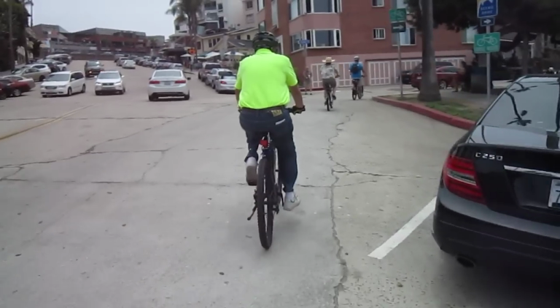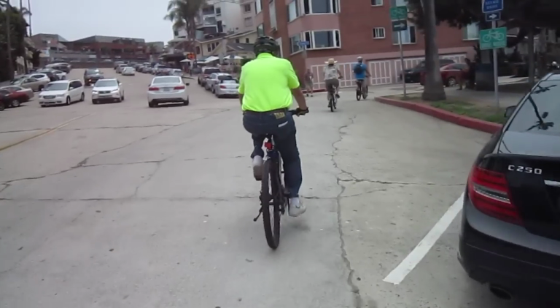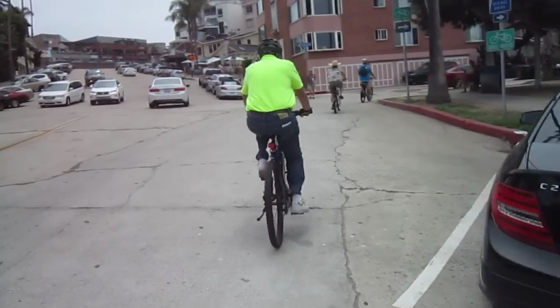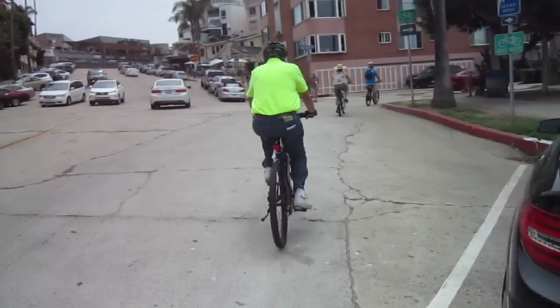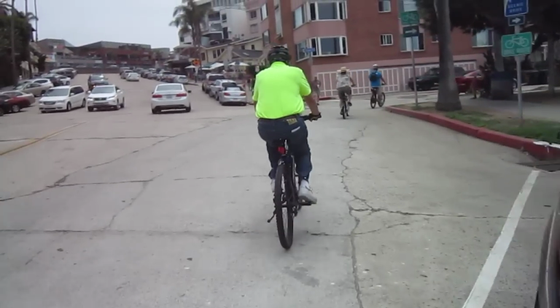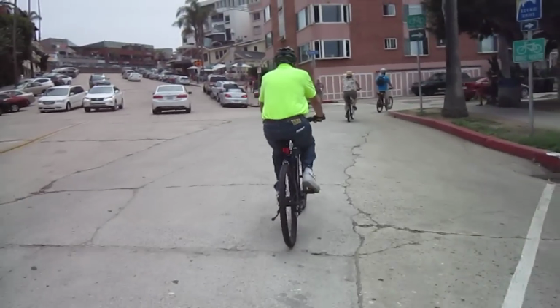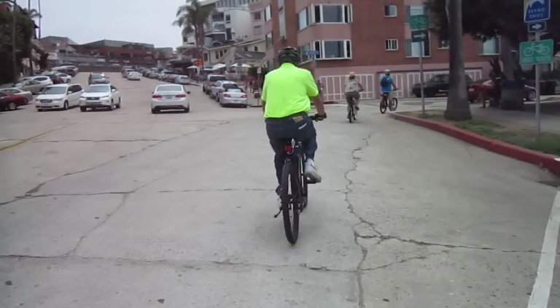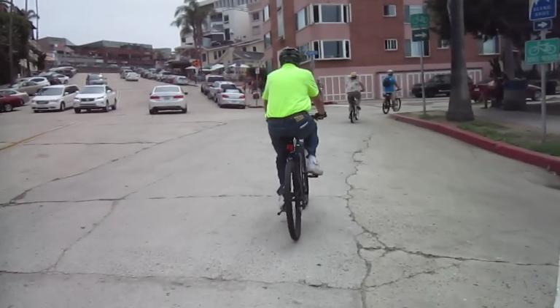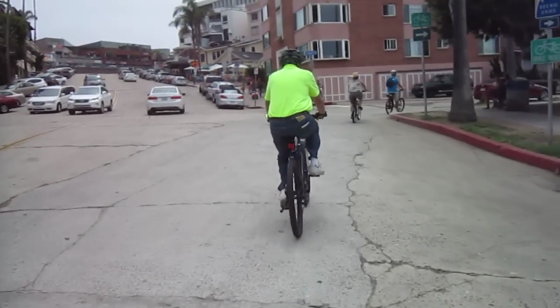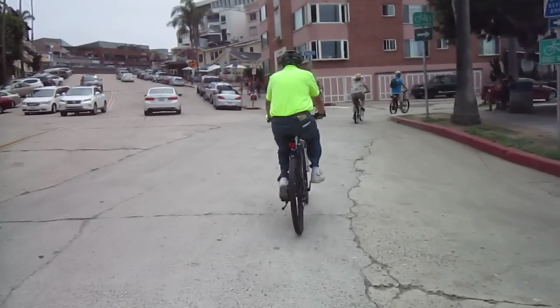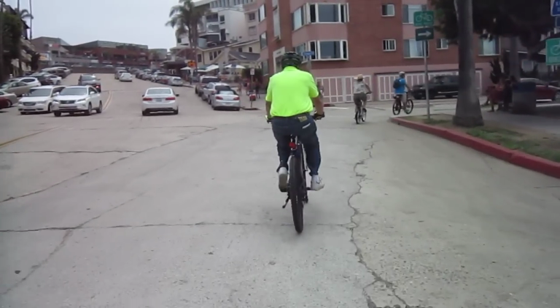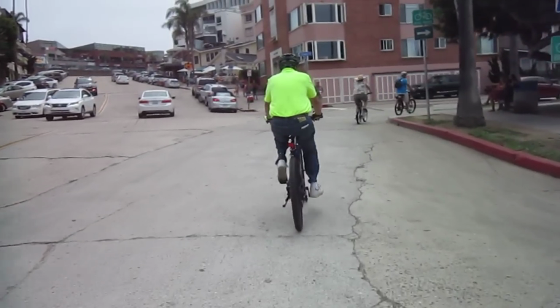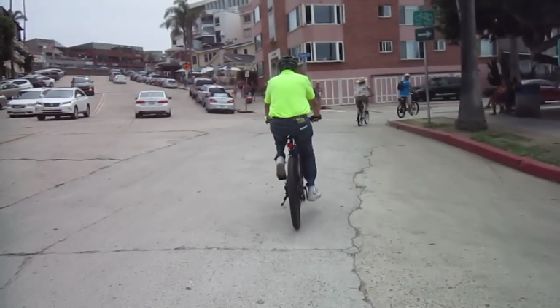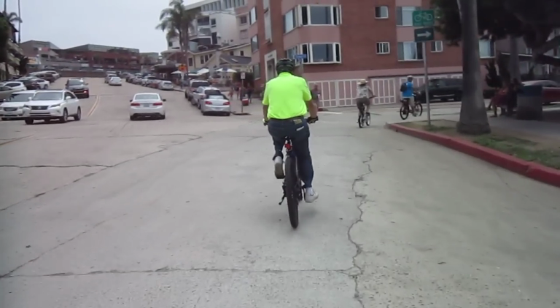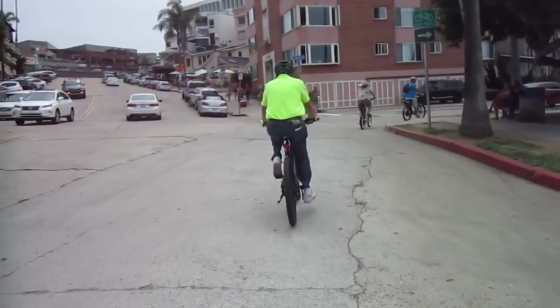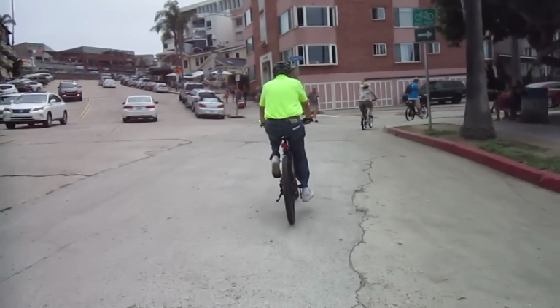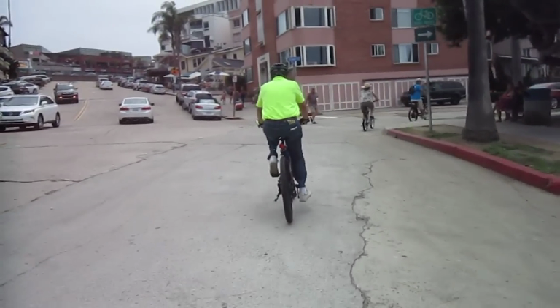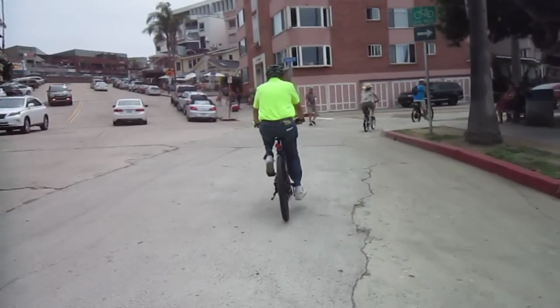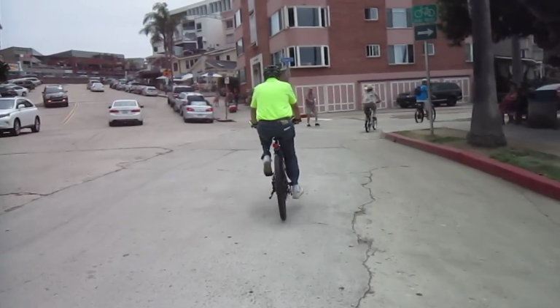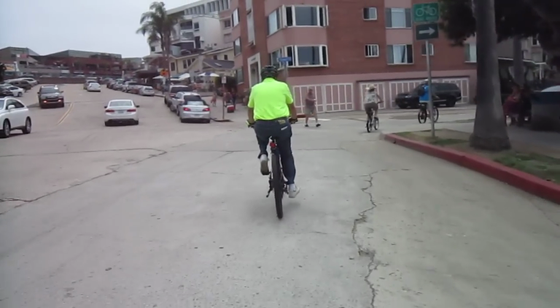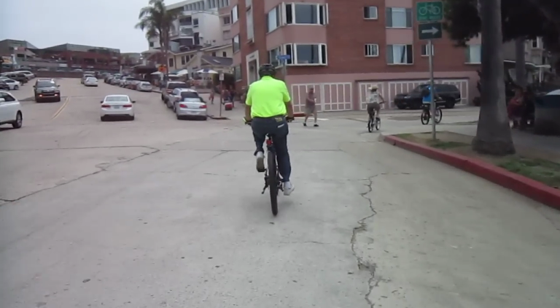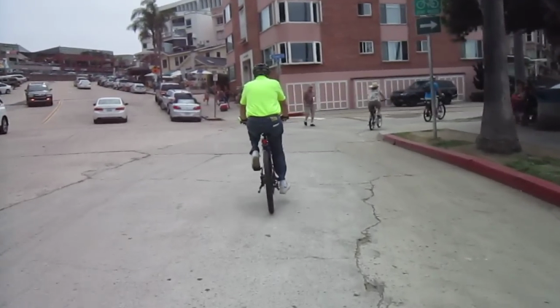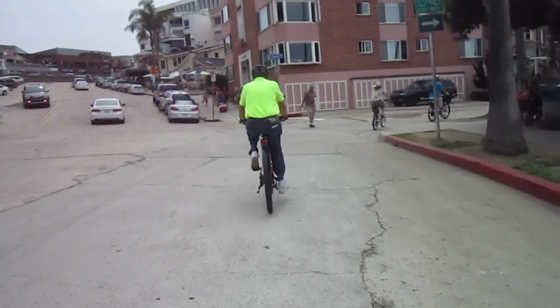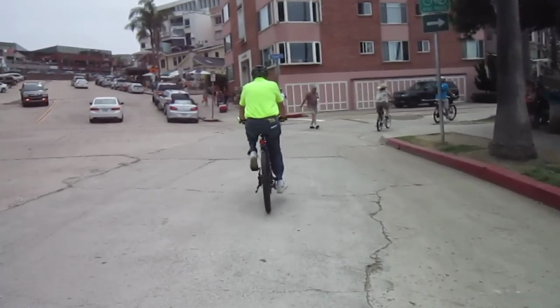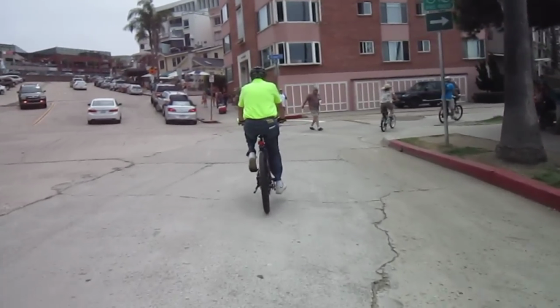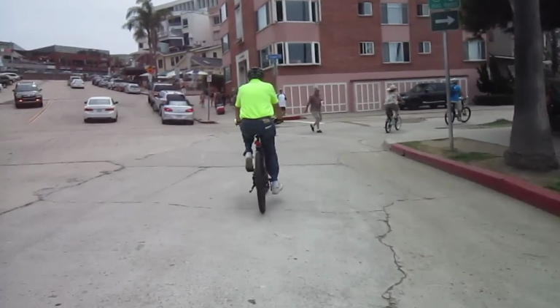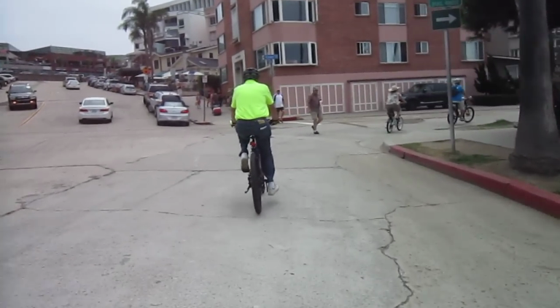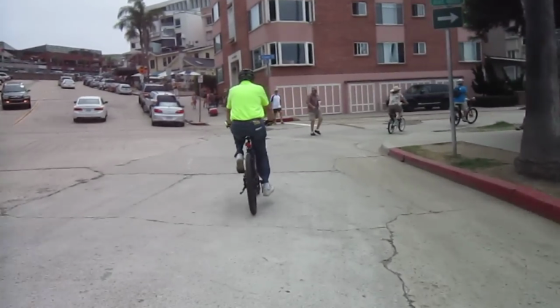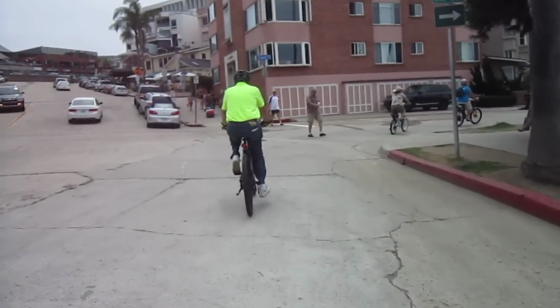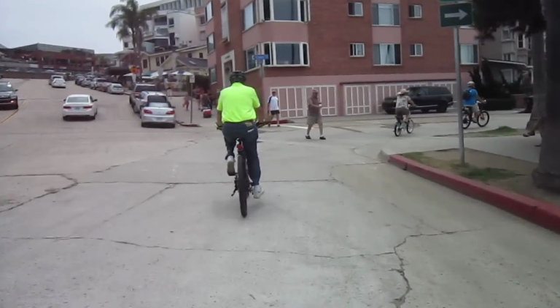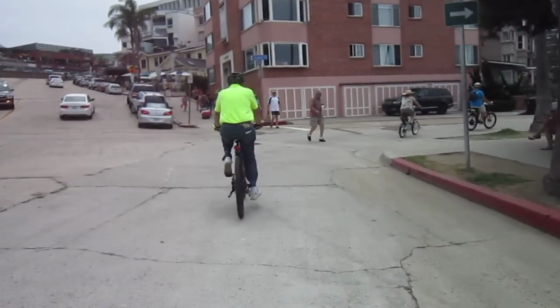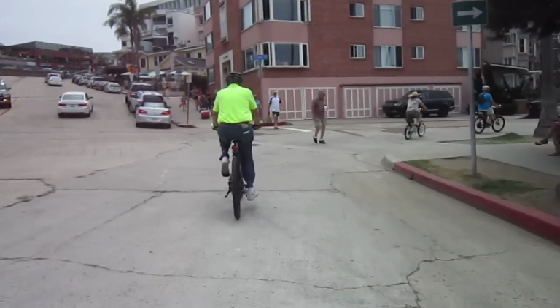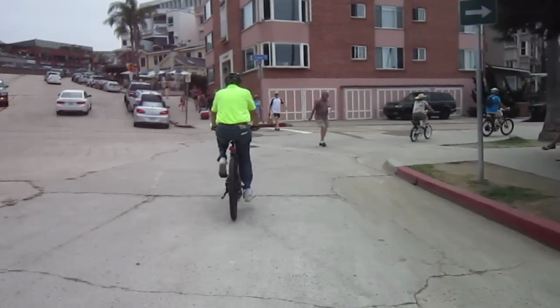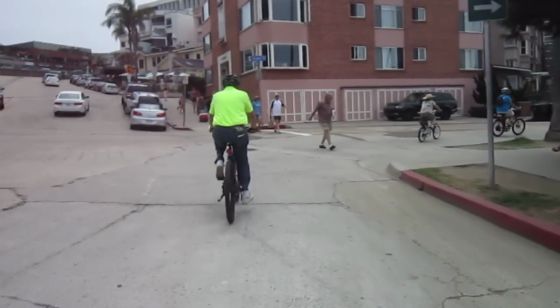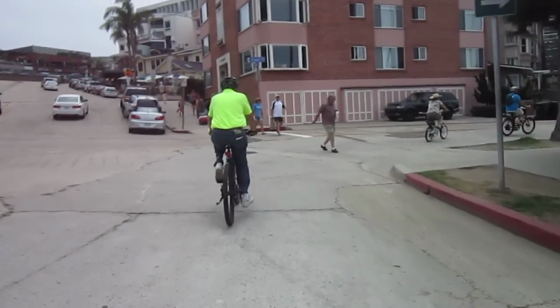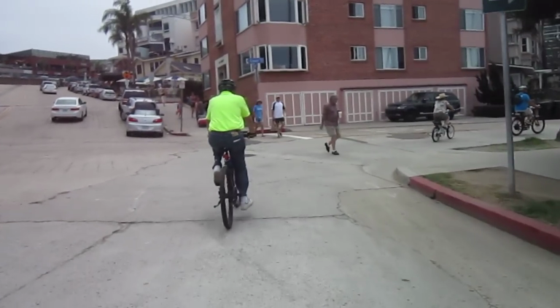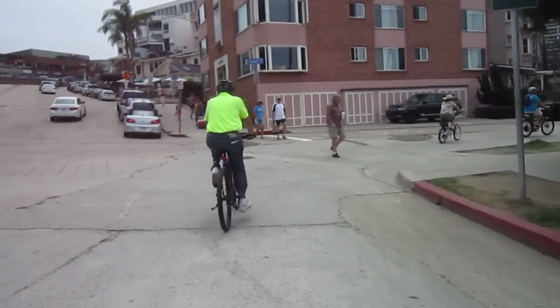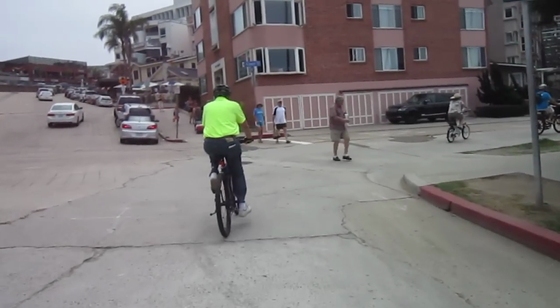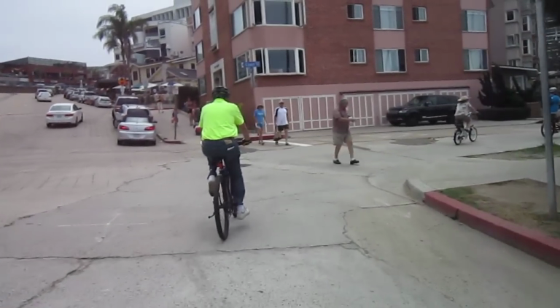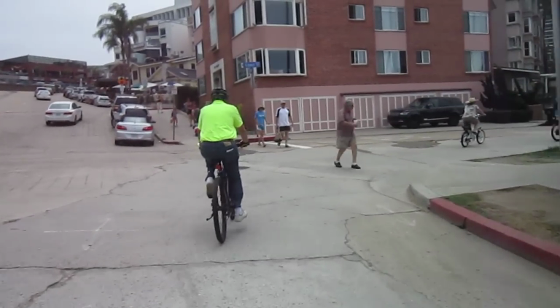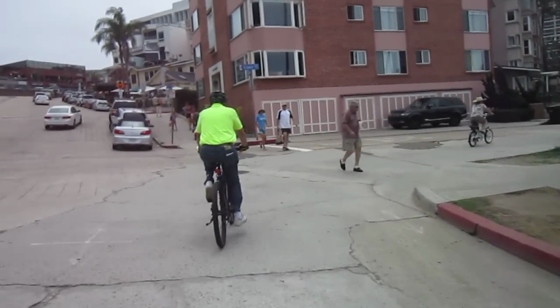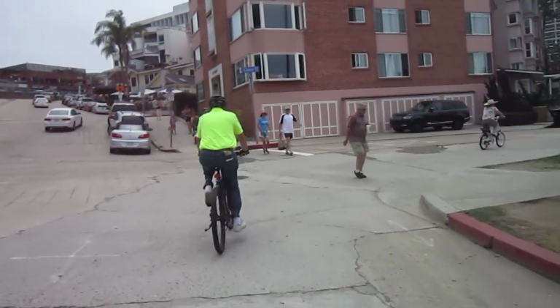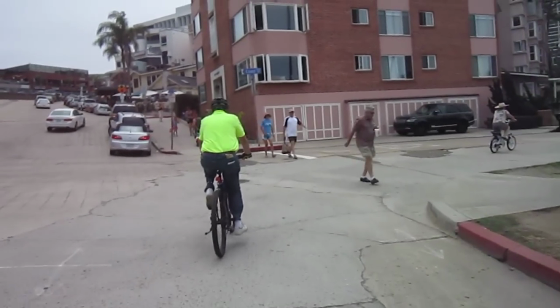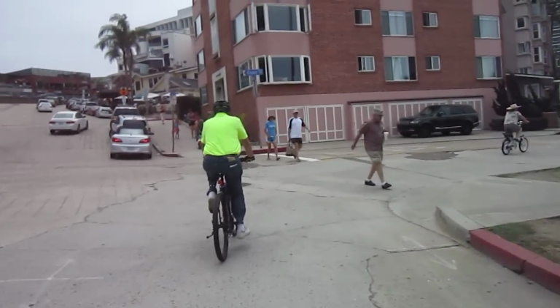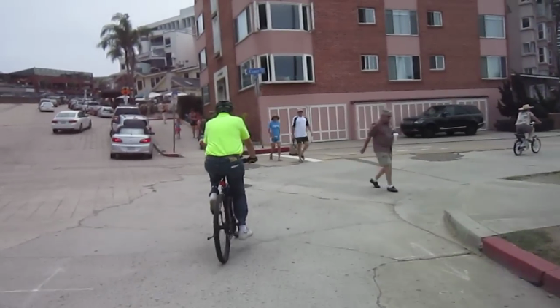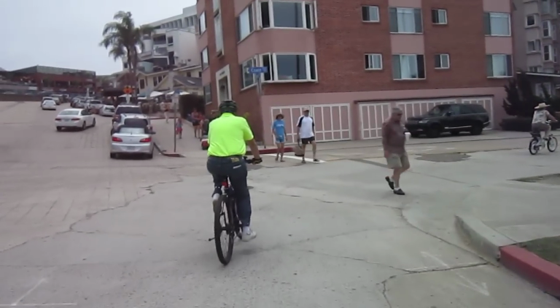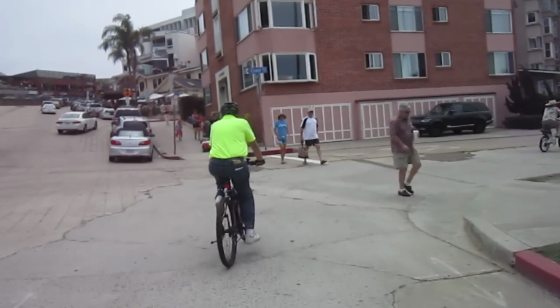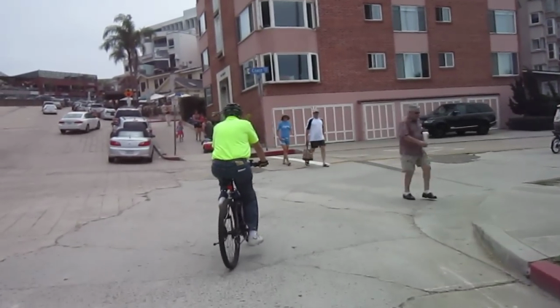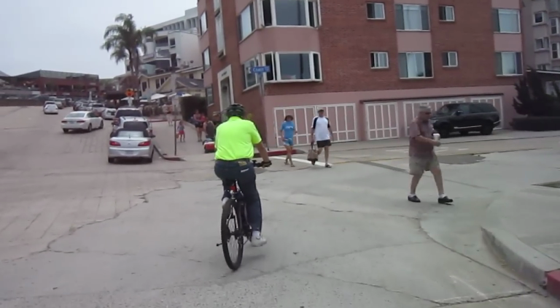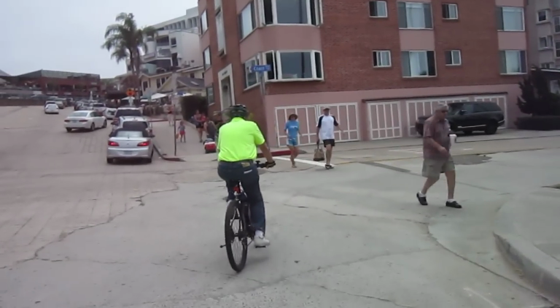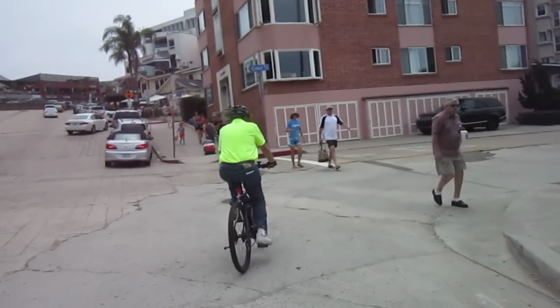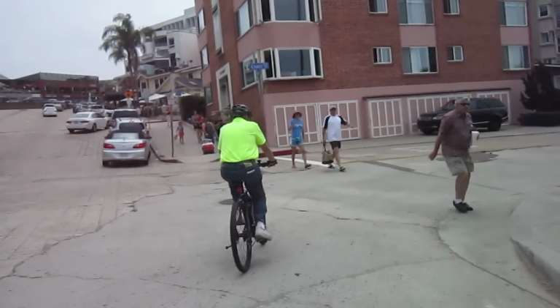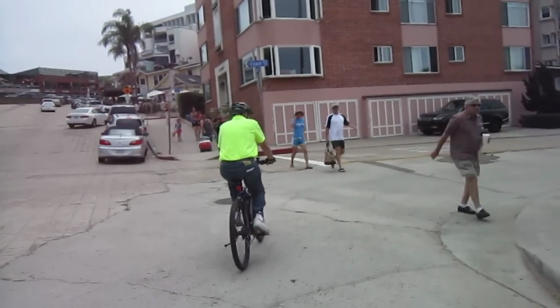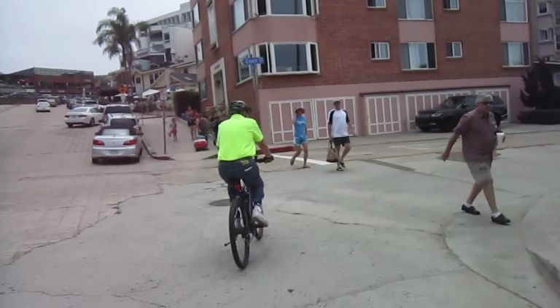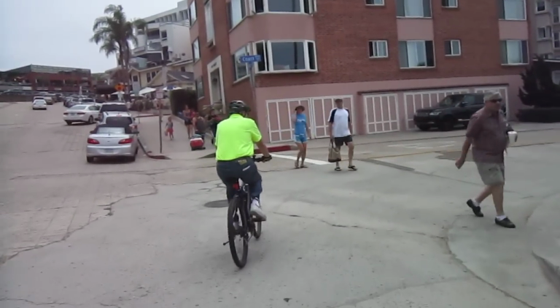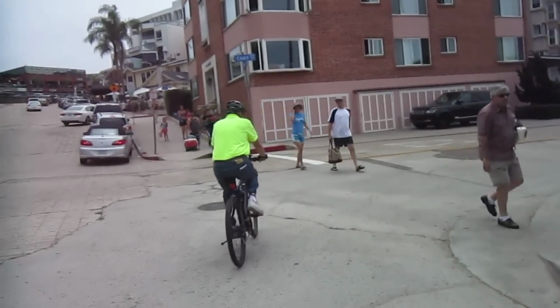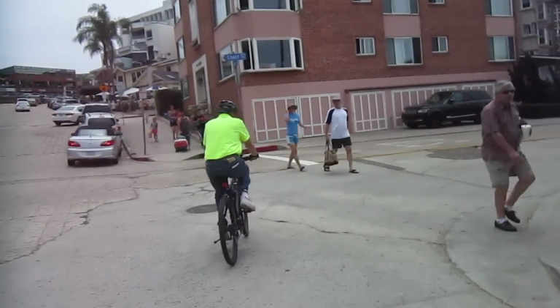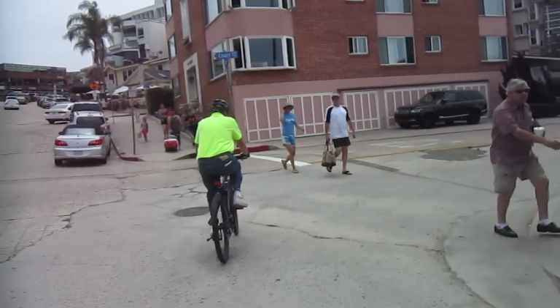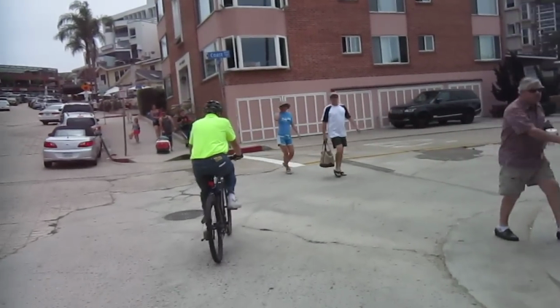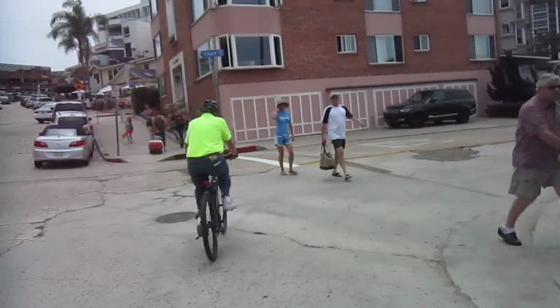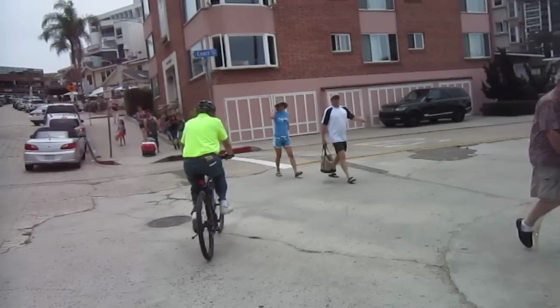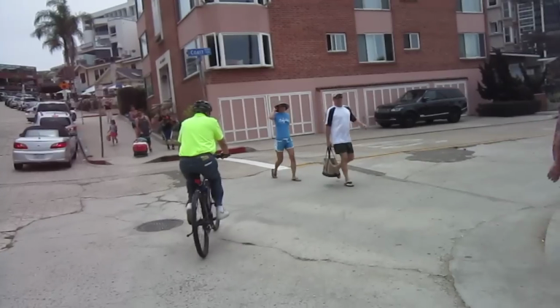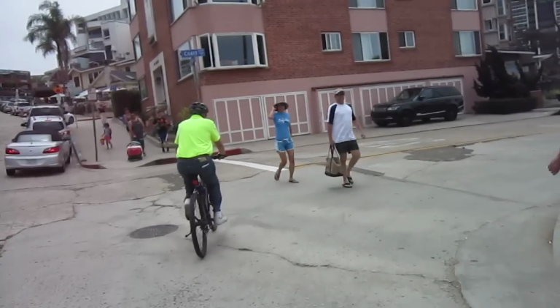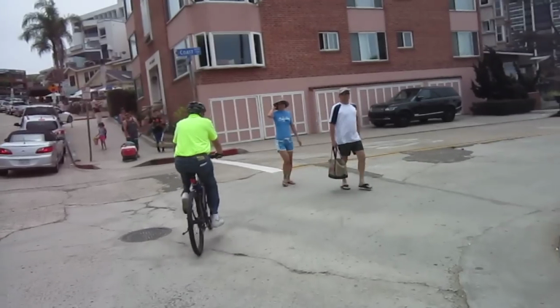eBikes are great for commuting and great for so many reasons, but just like any regular bike, a lot of it's all about fun.